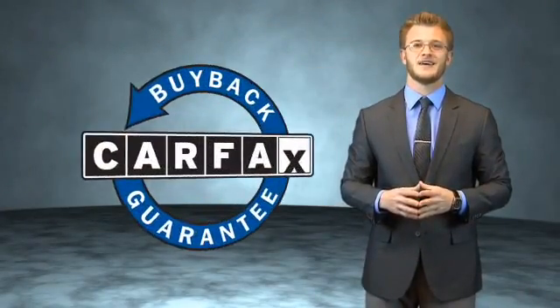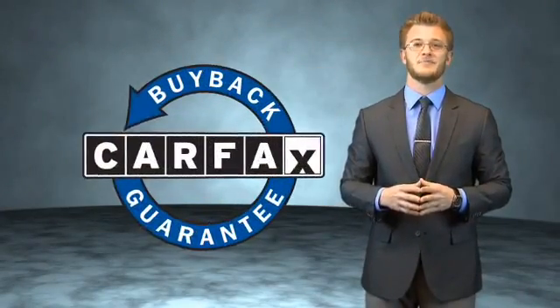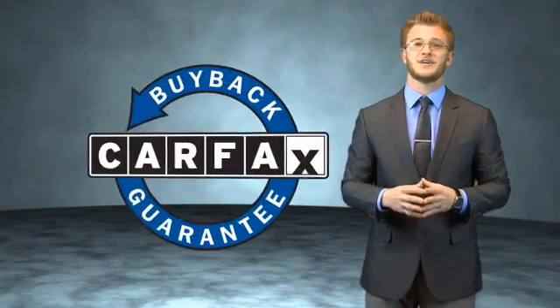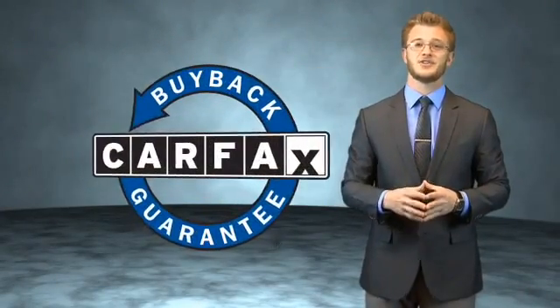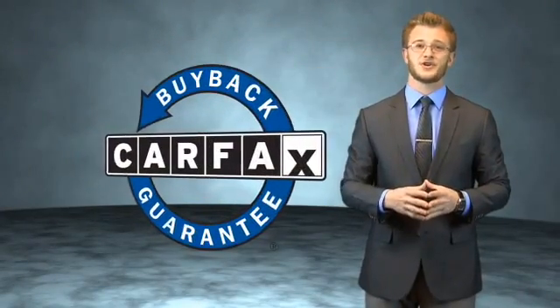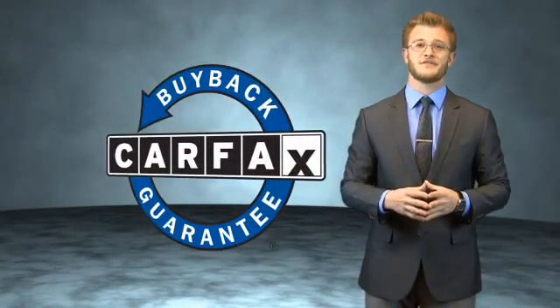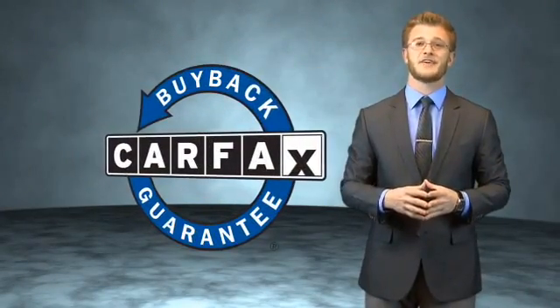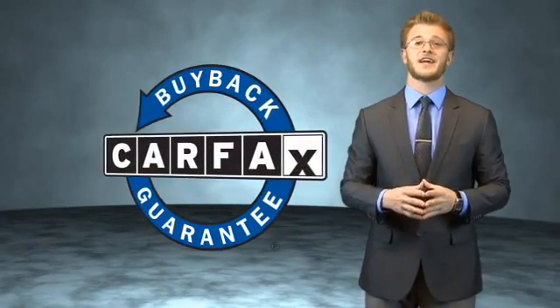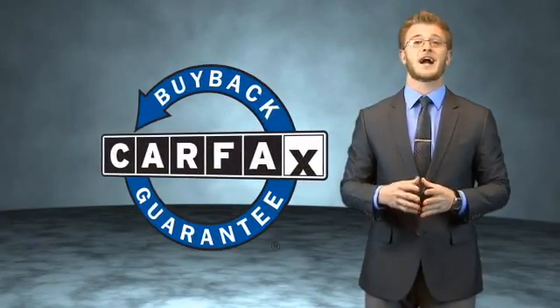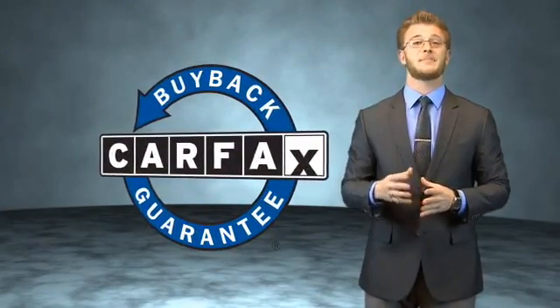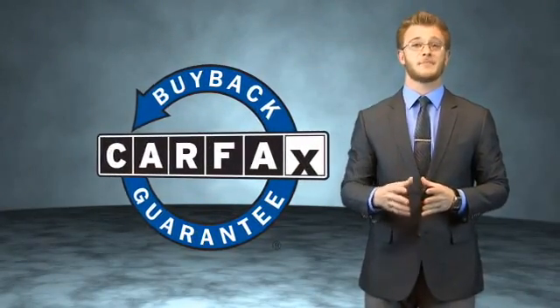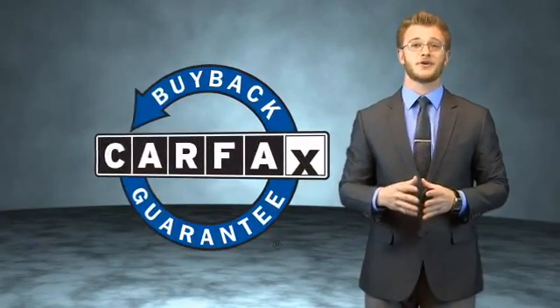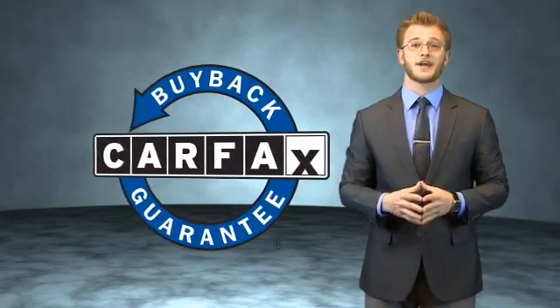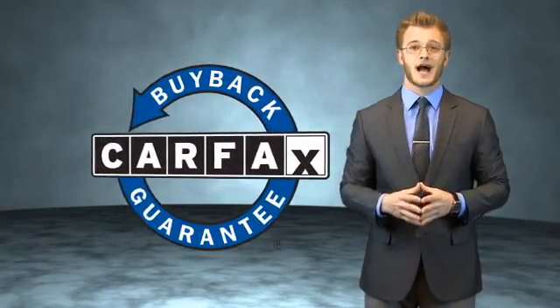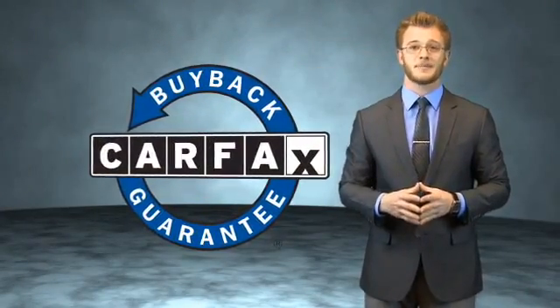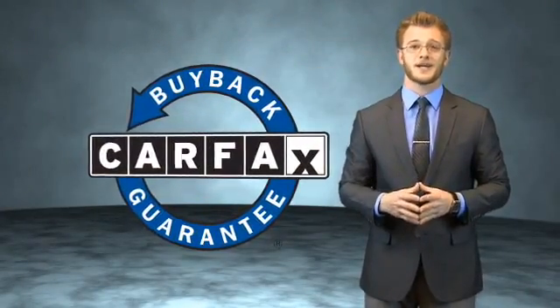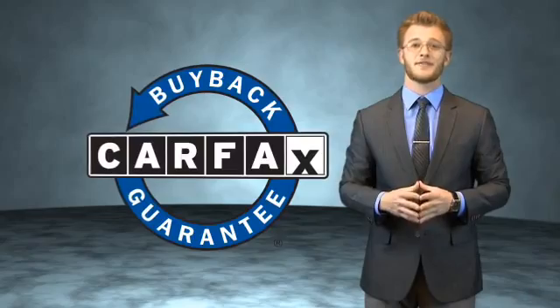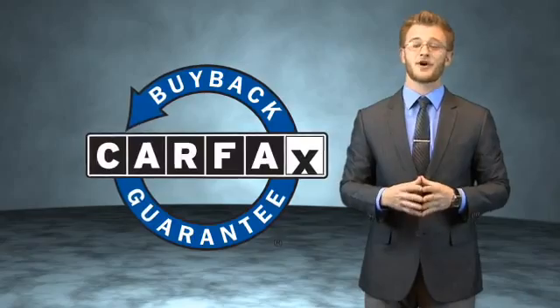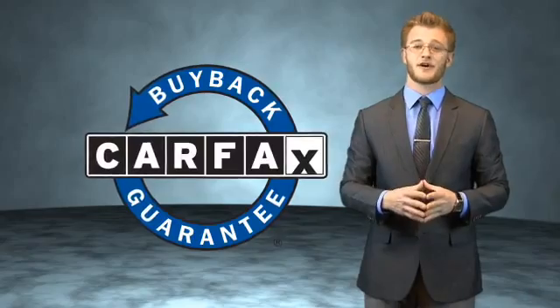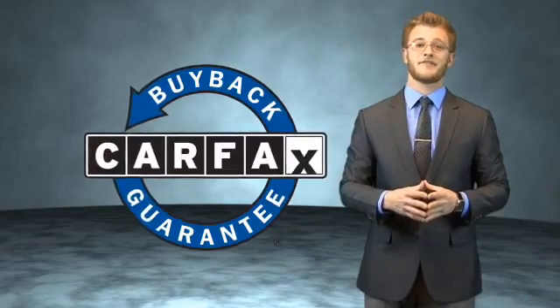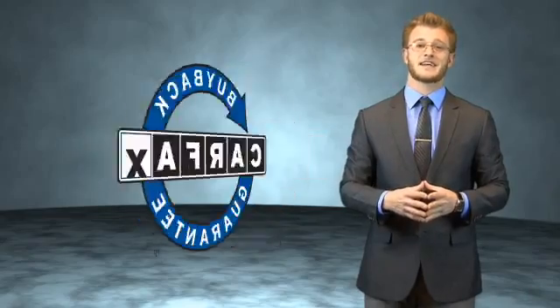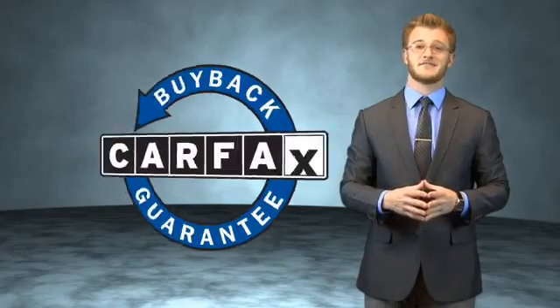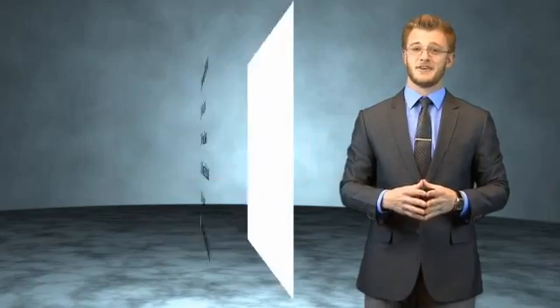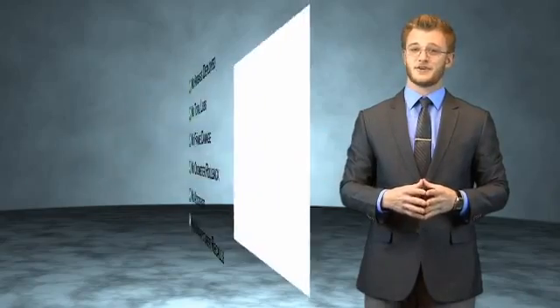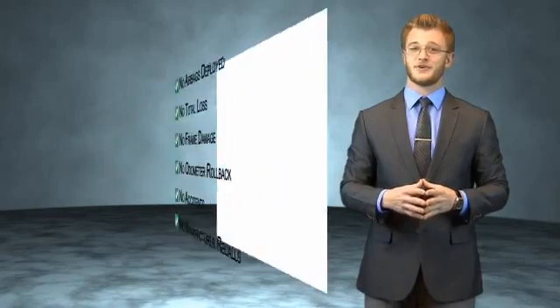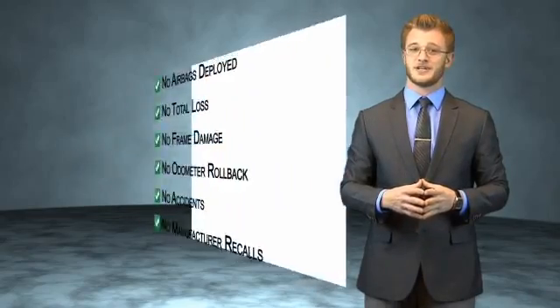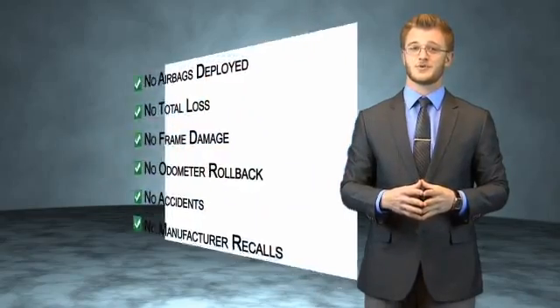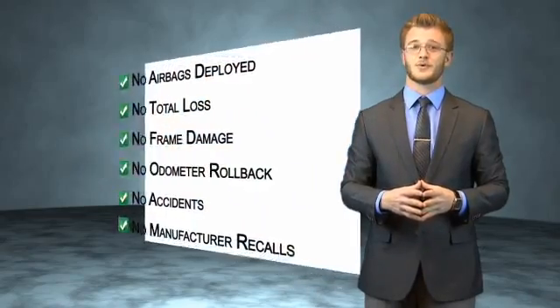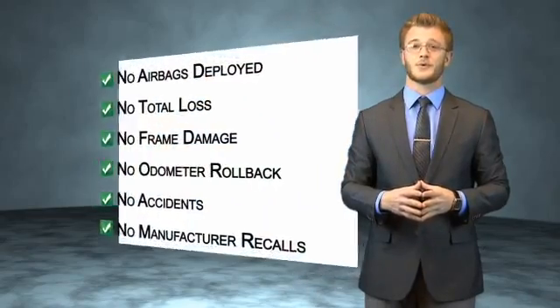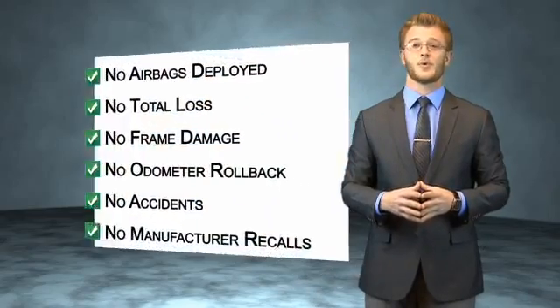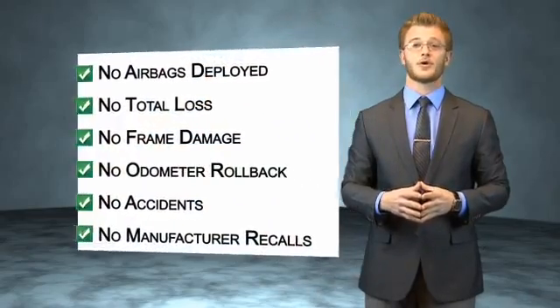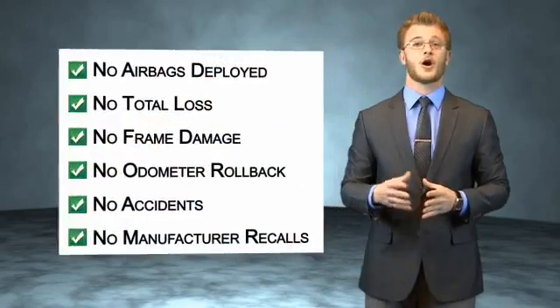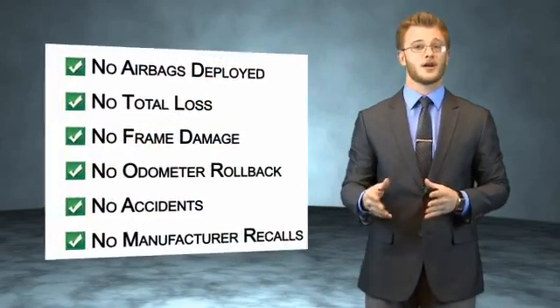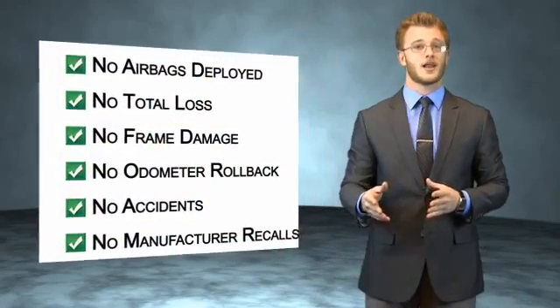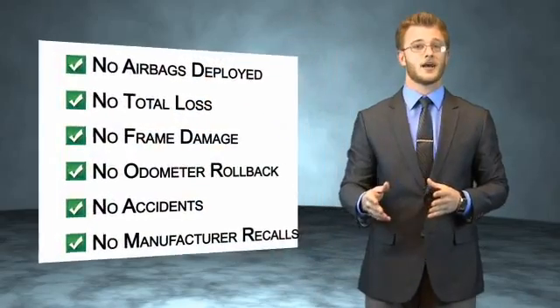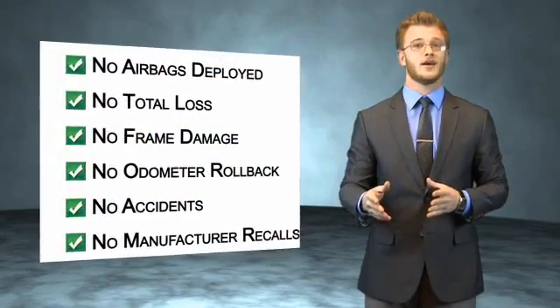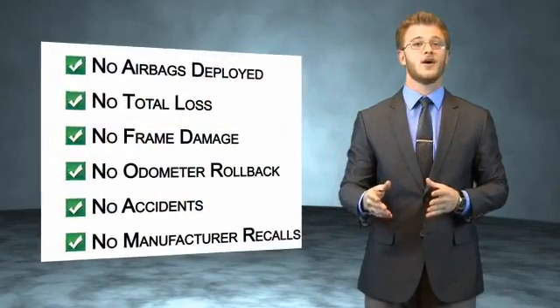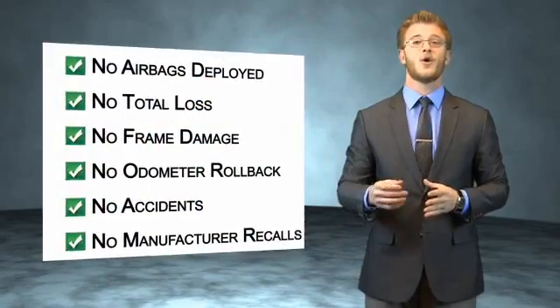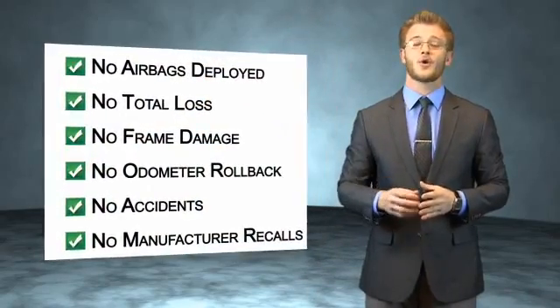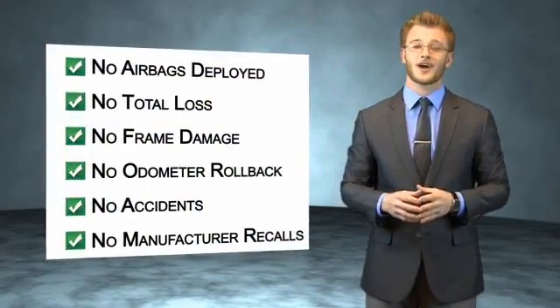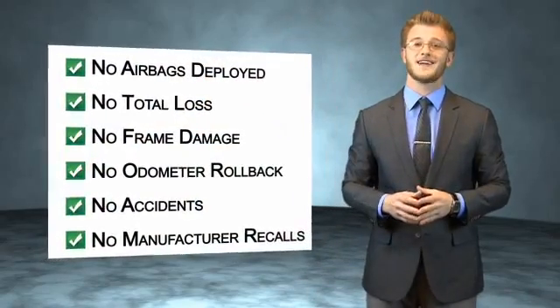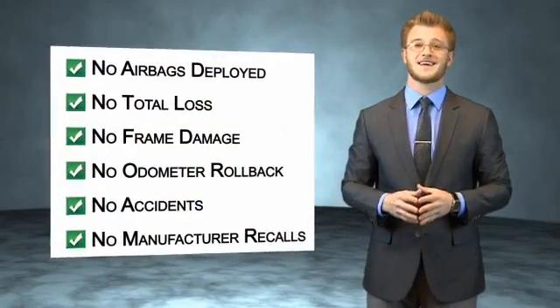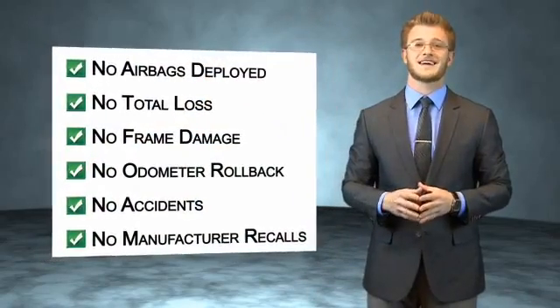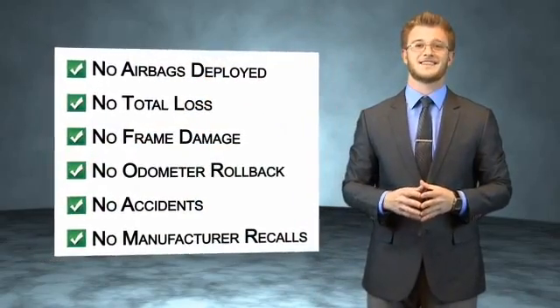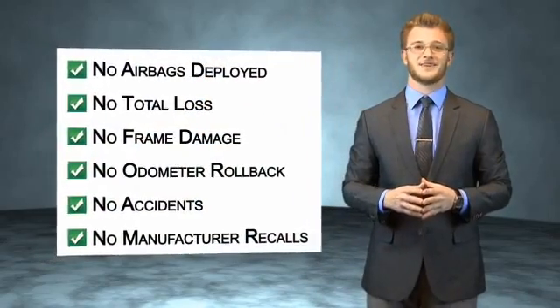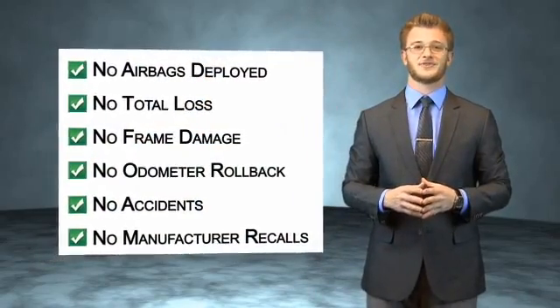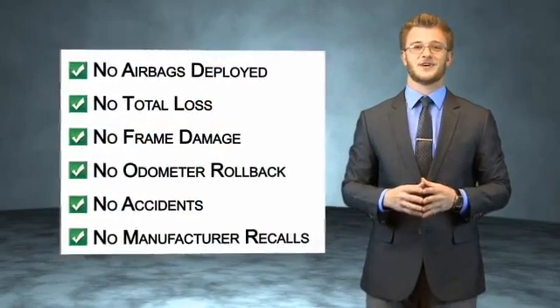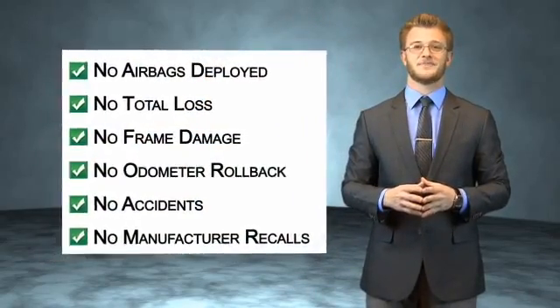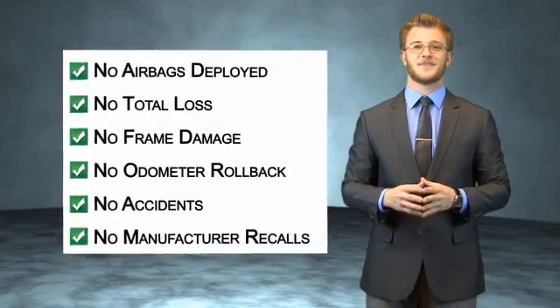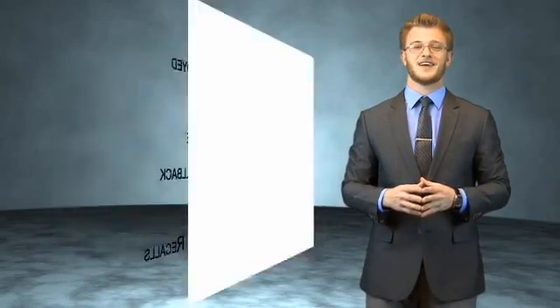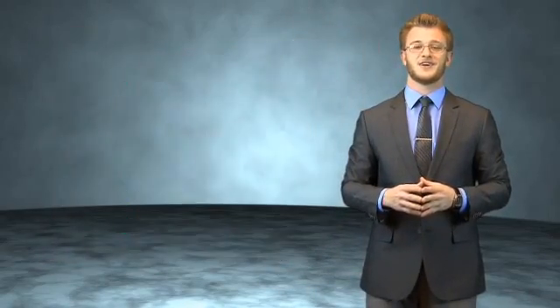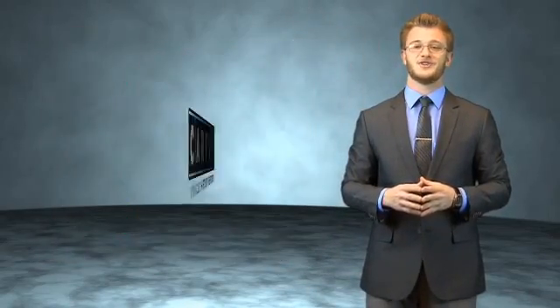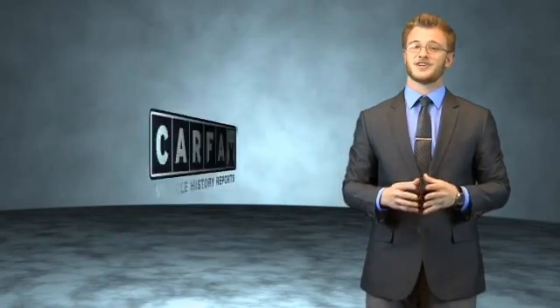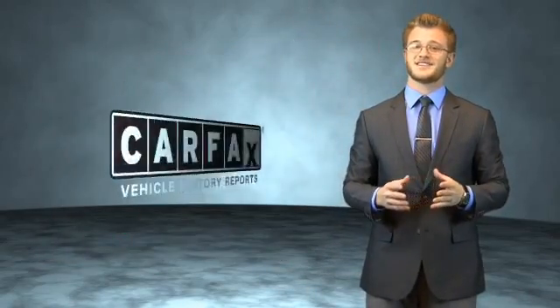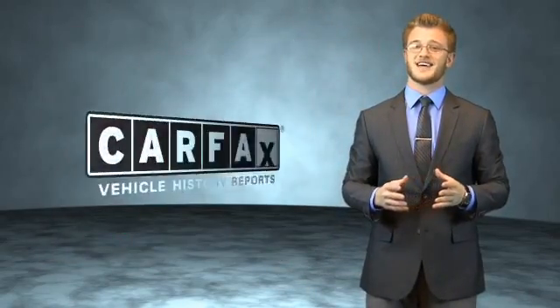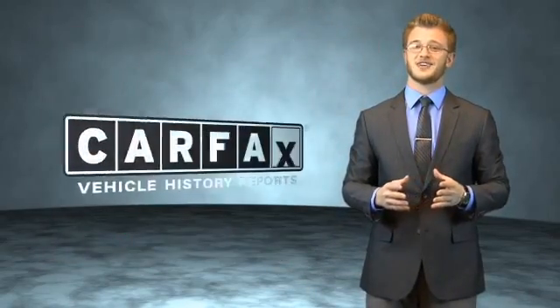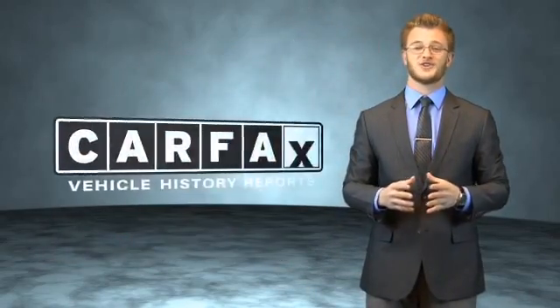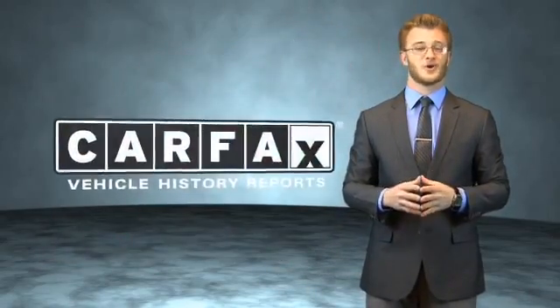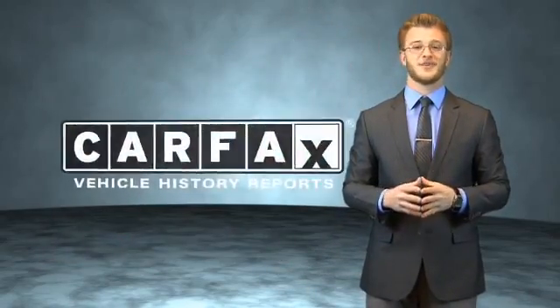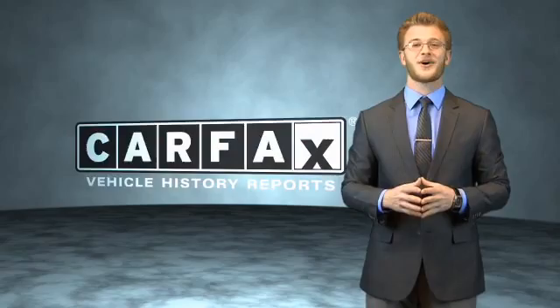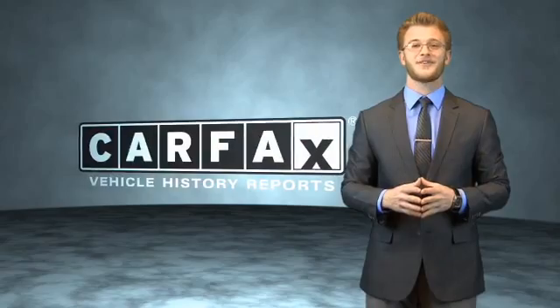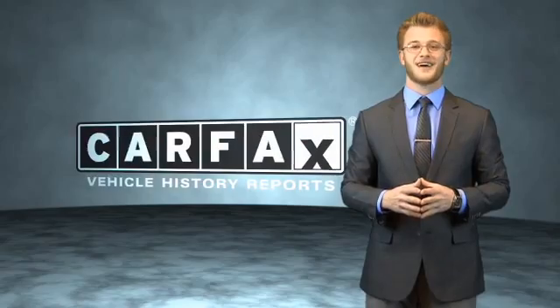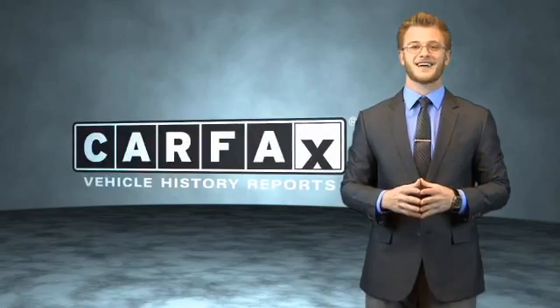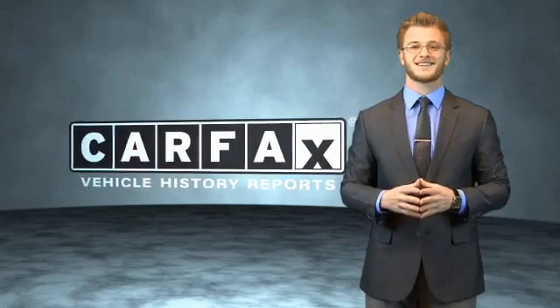Be sure to find a complimentary copy of the Carfax Vehicle History Report online or contact the dealership. Just say, show me the Carfax.